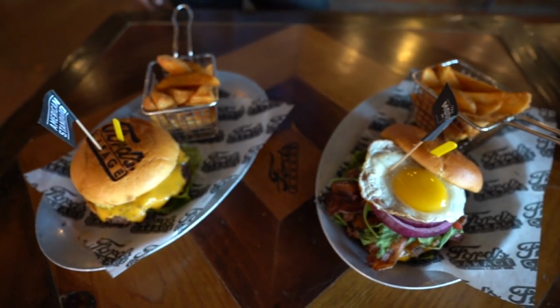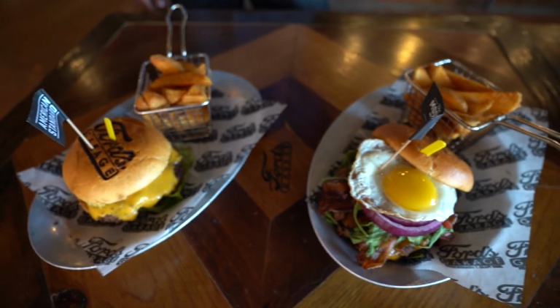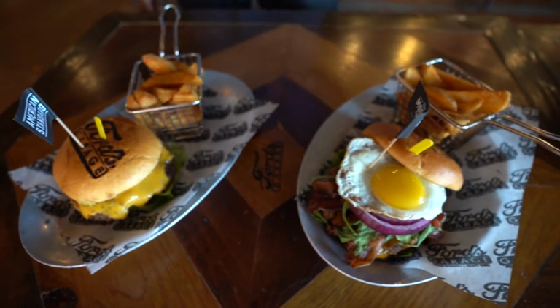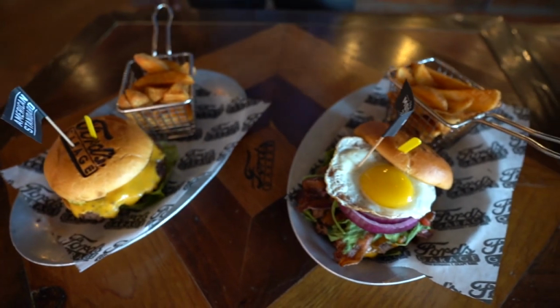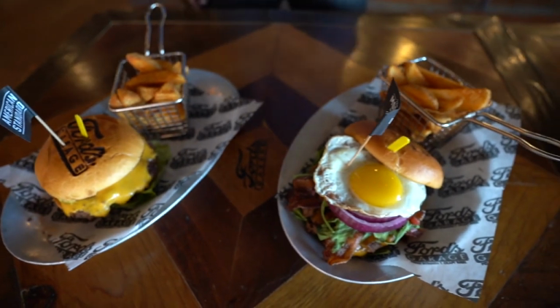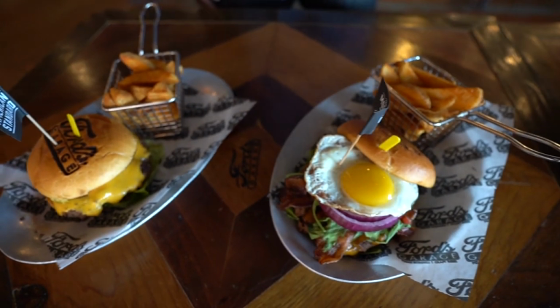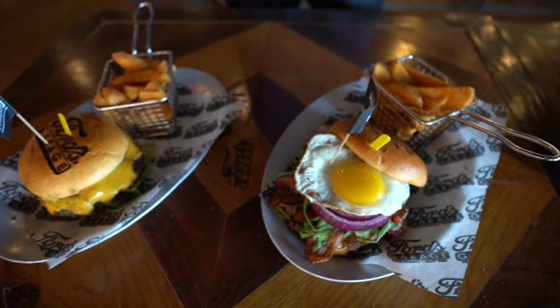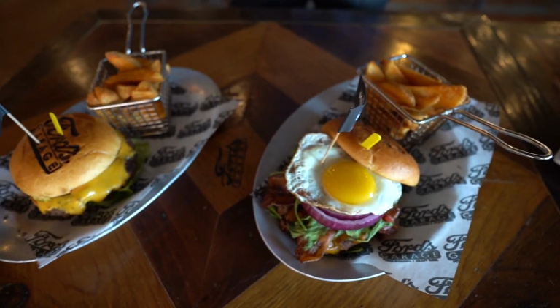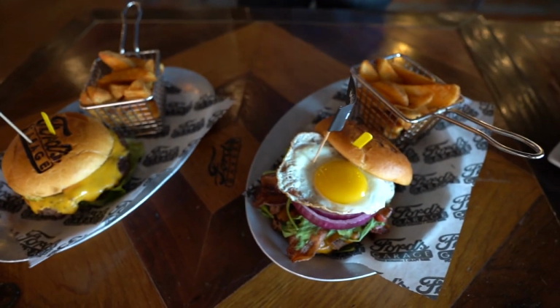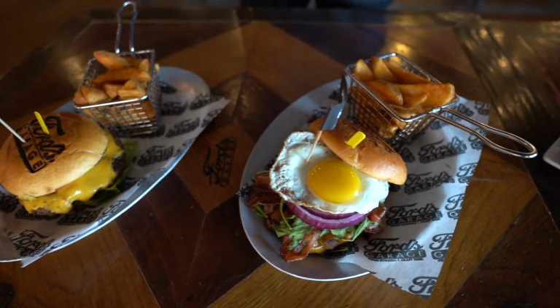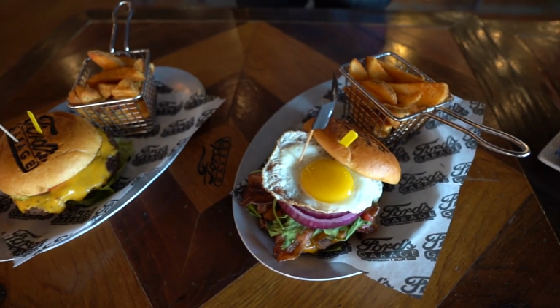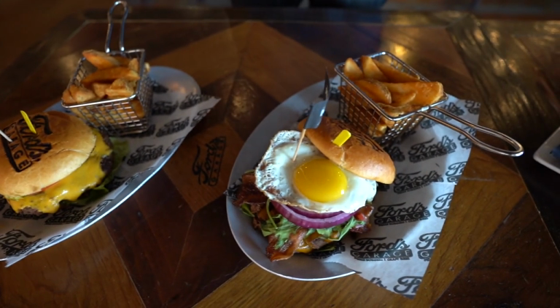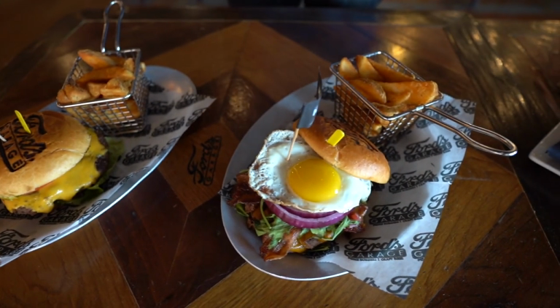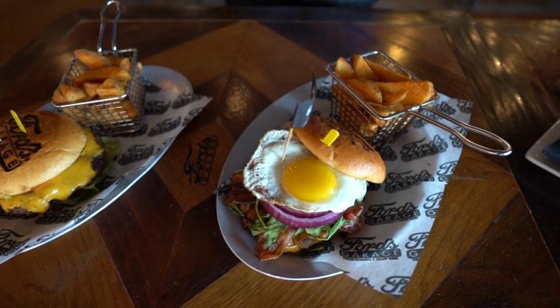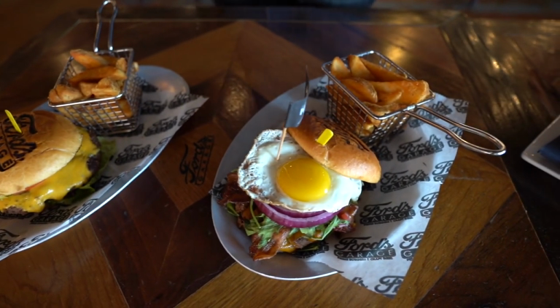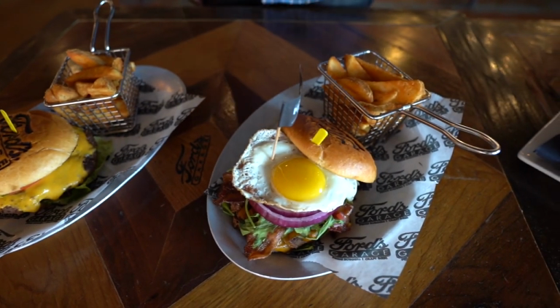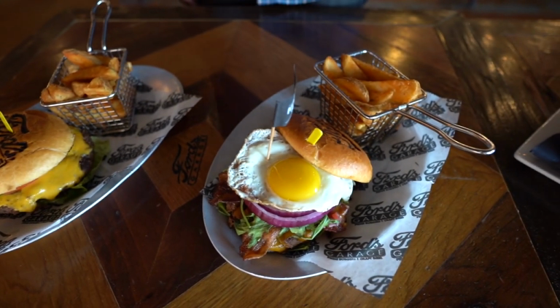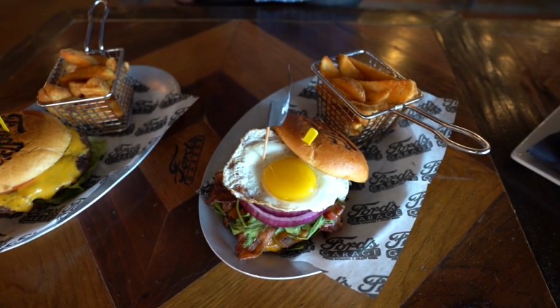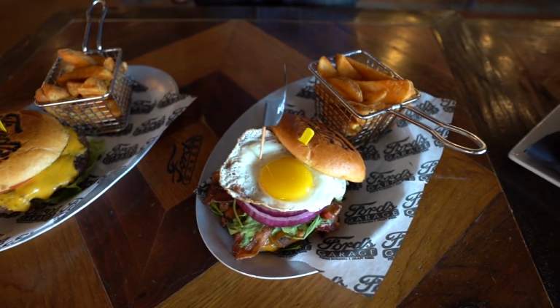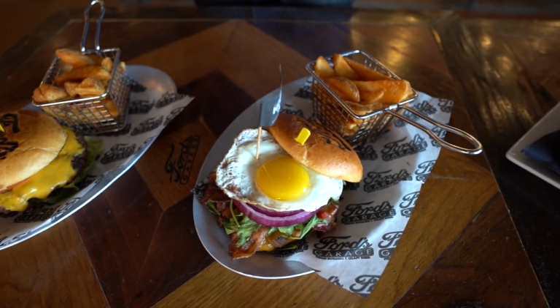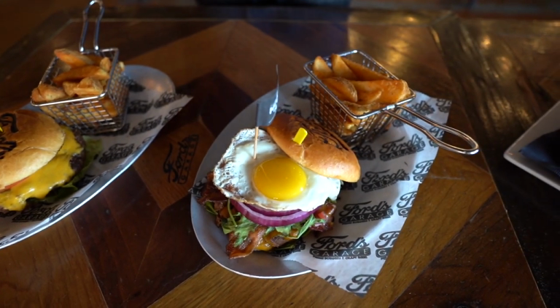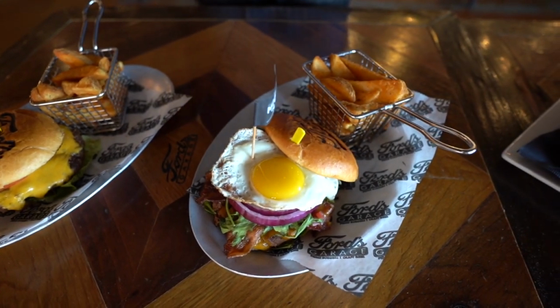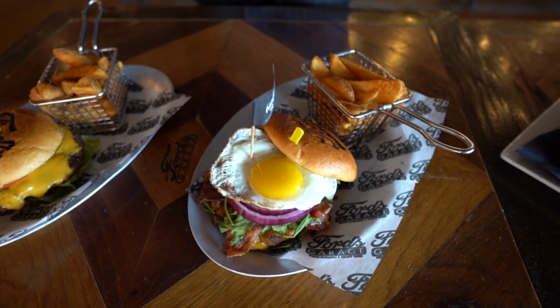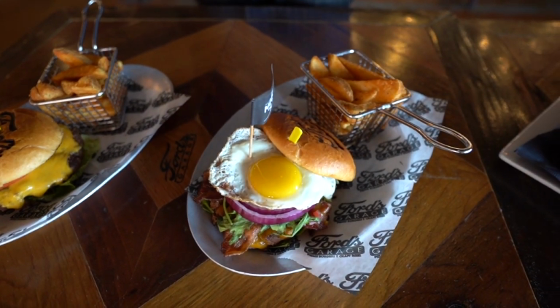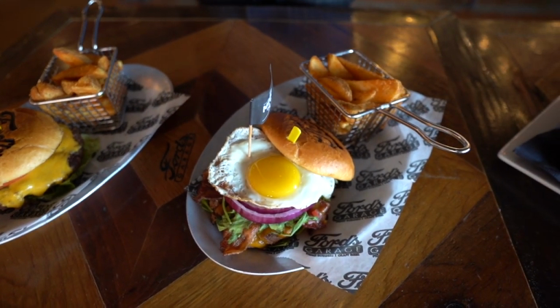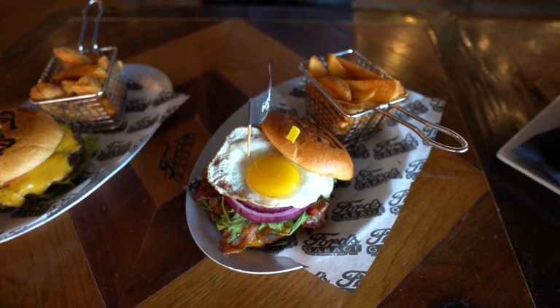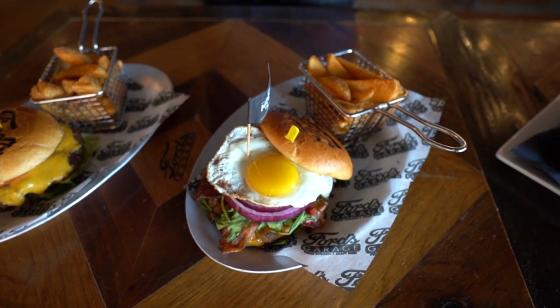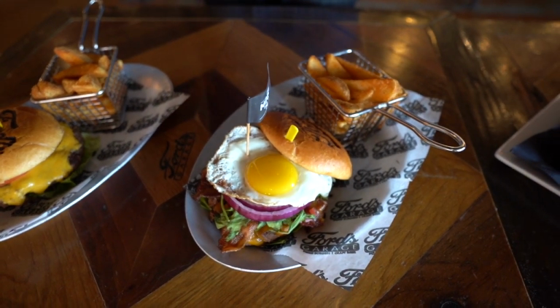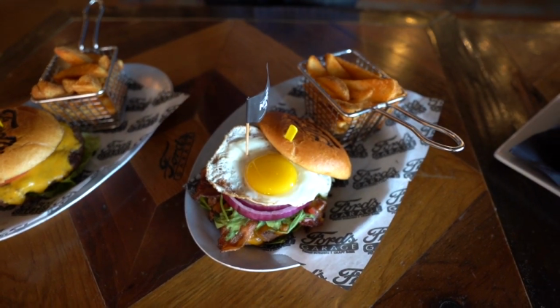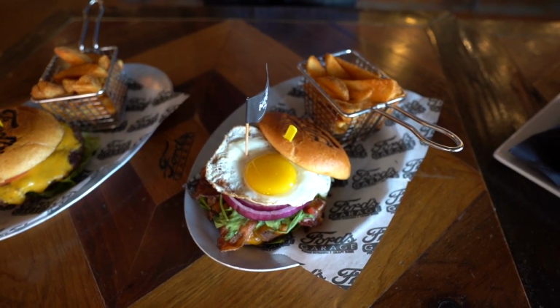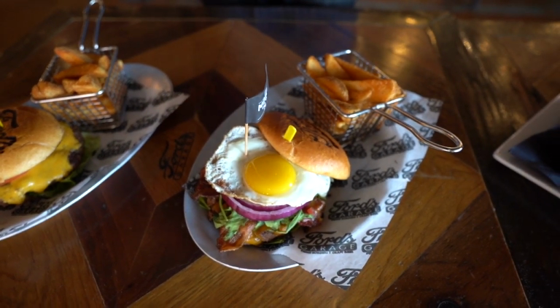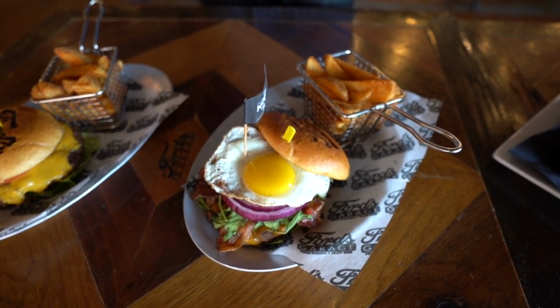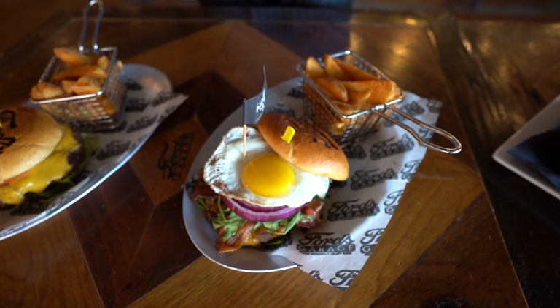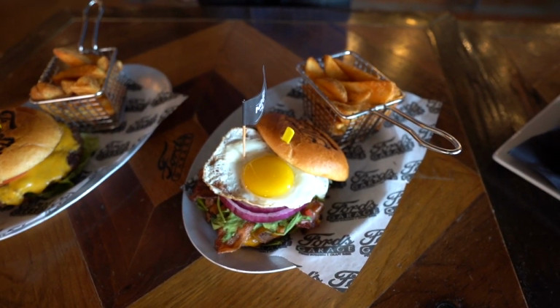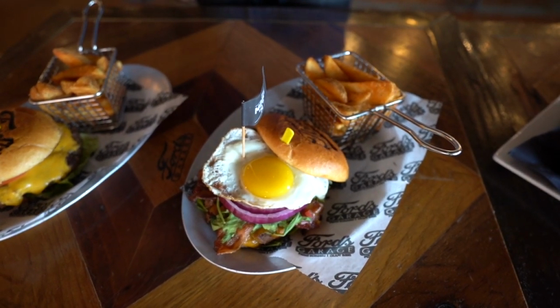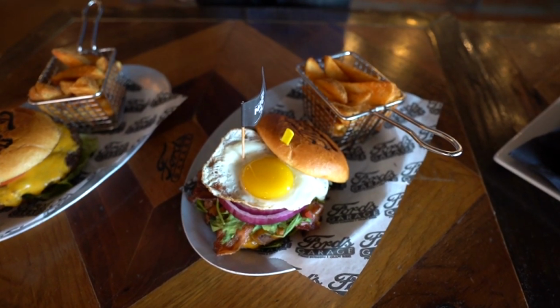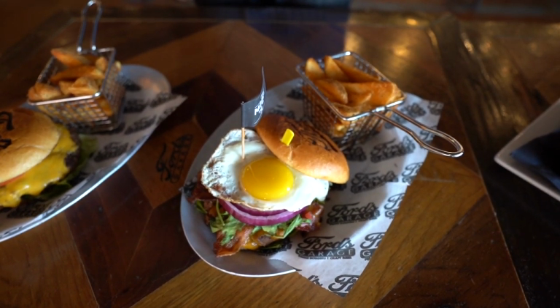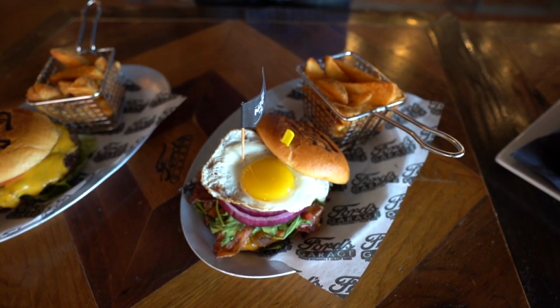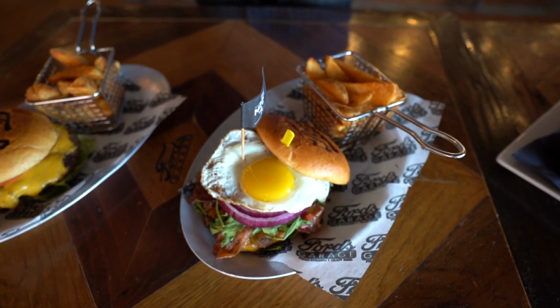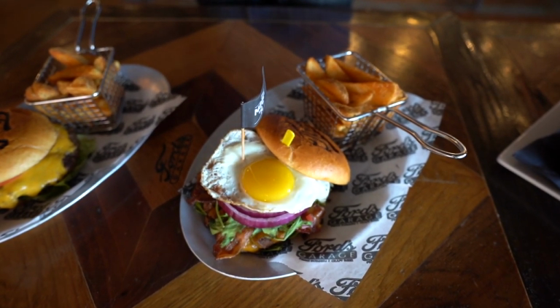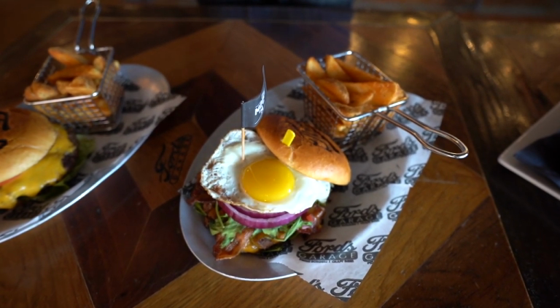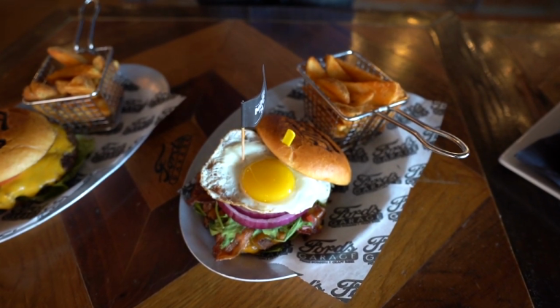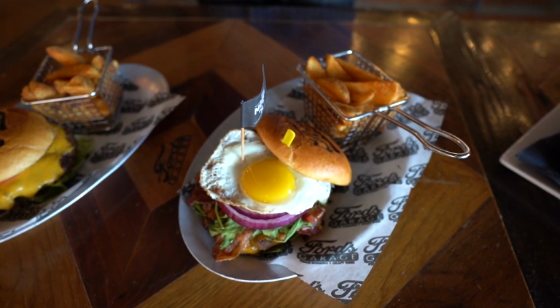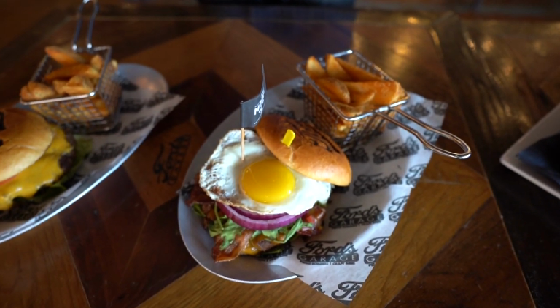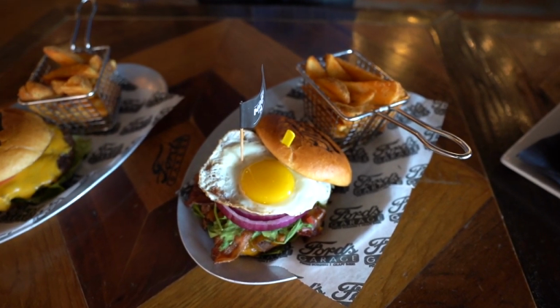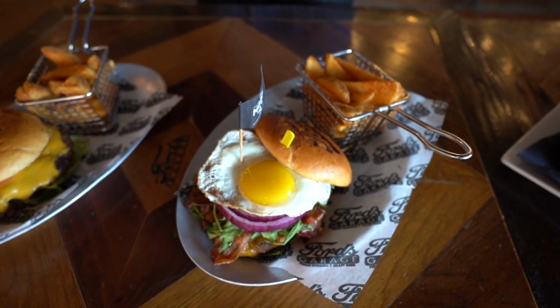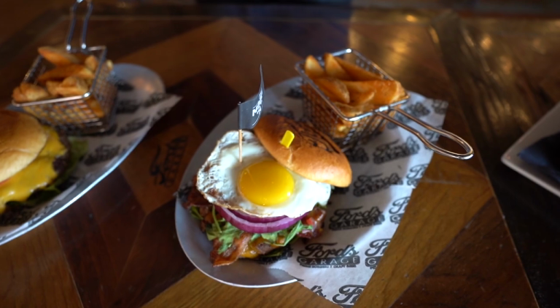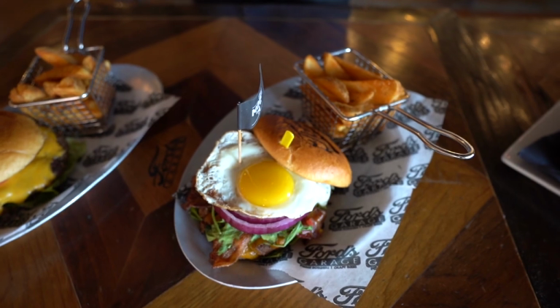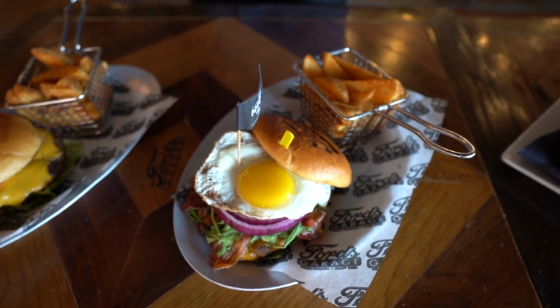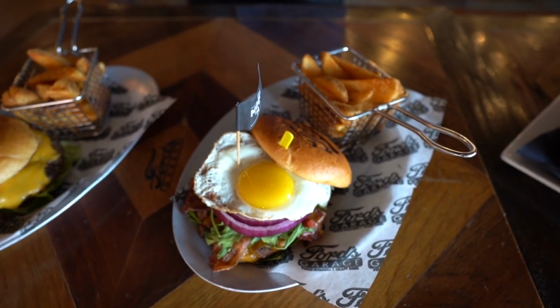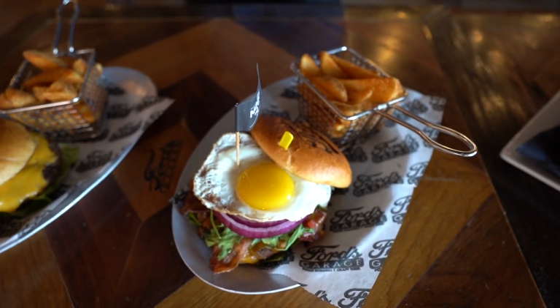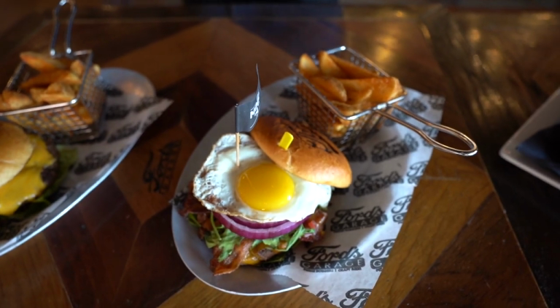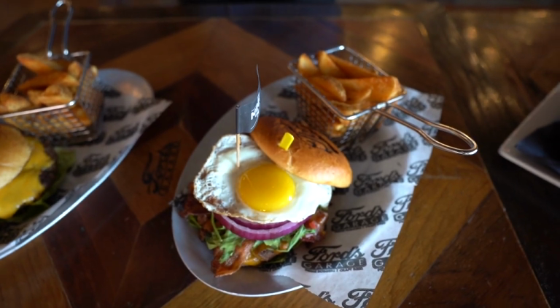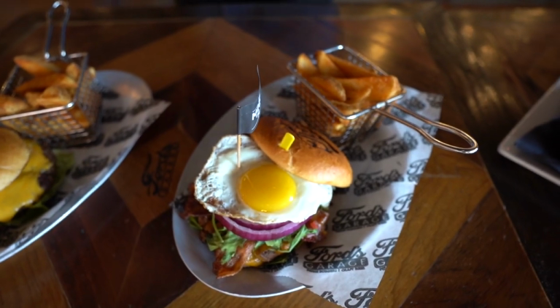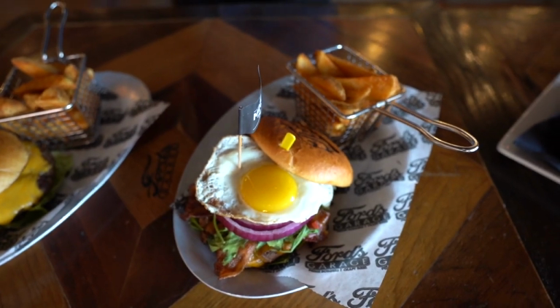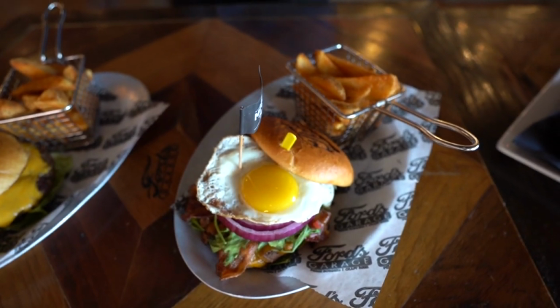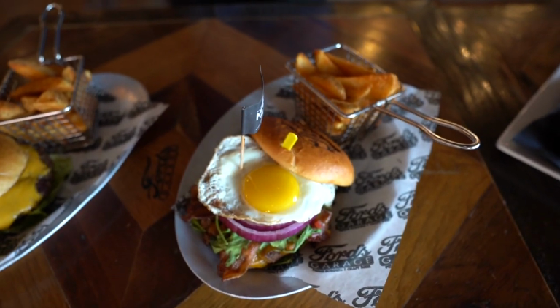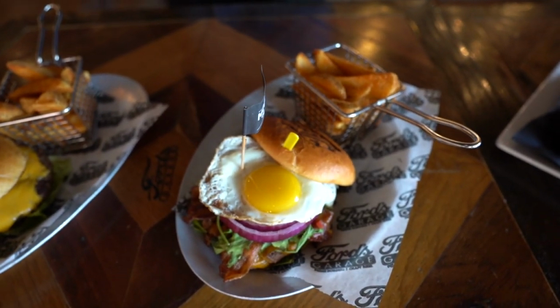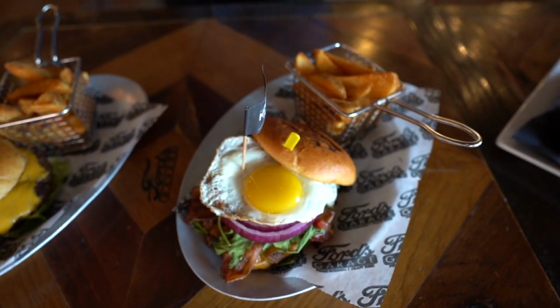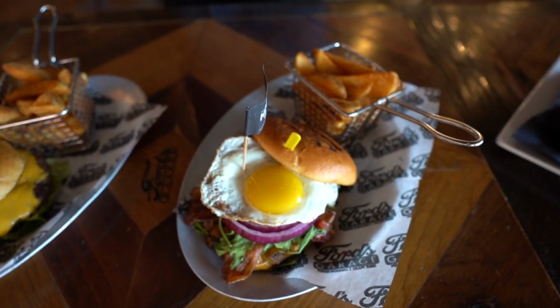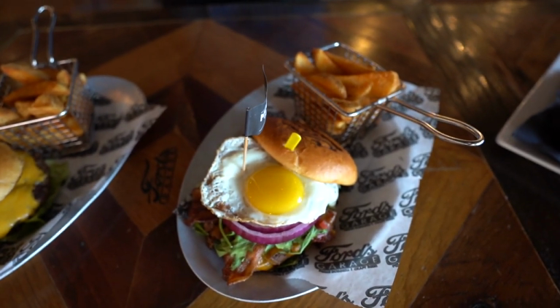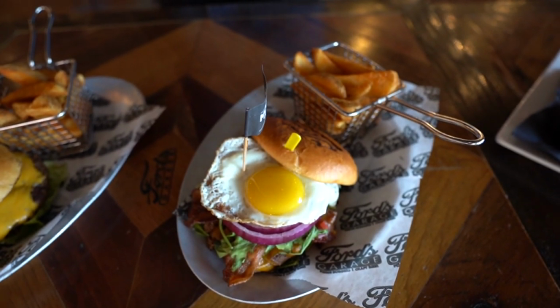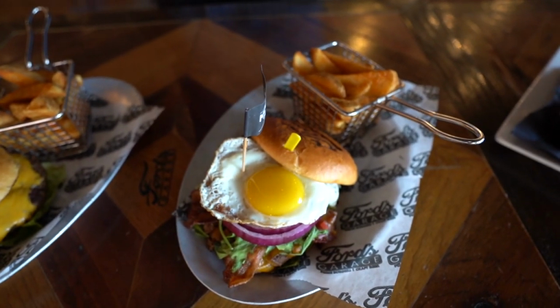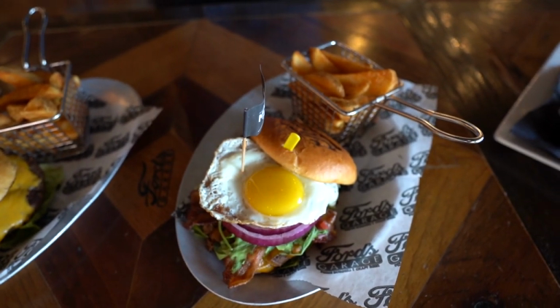Next we've got the Model A Burger. This one is kind of special and unique — it's got bacon, pico, and an over easy egg on top.